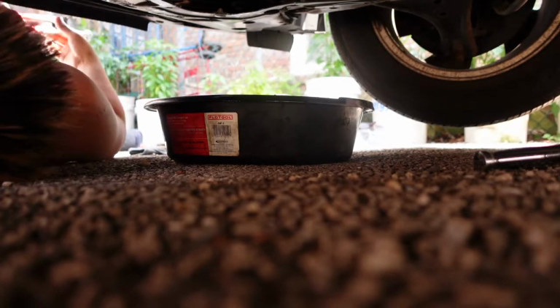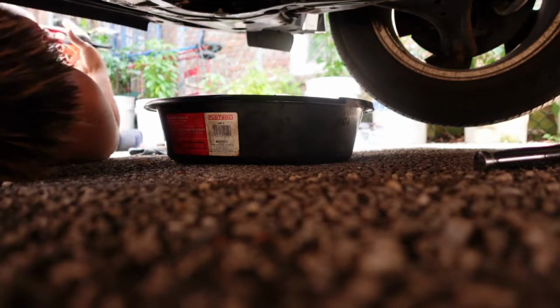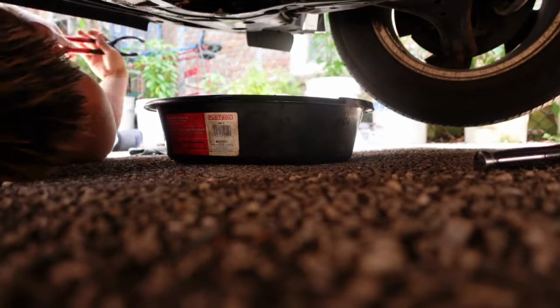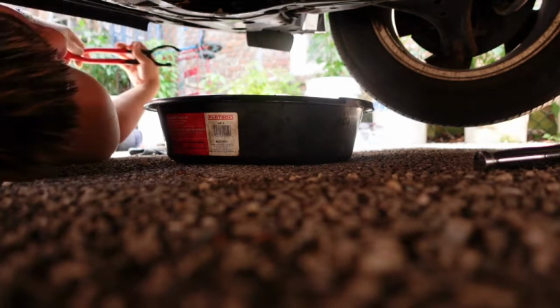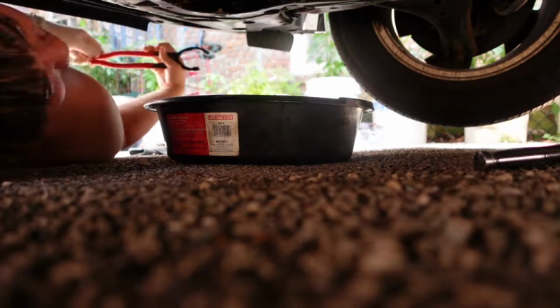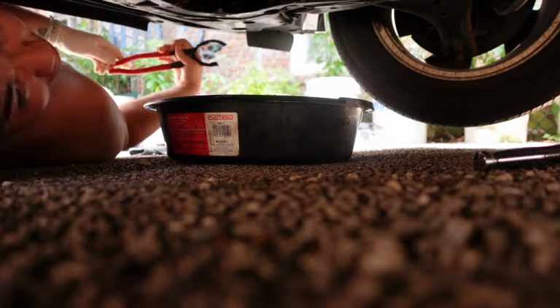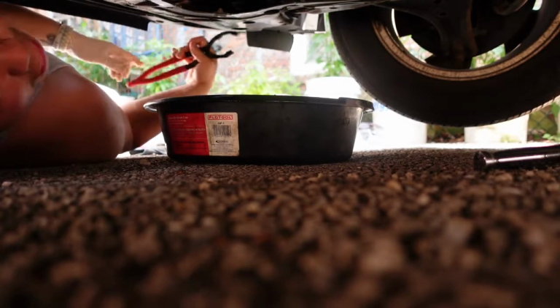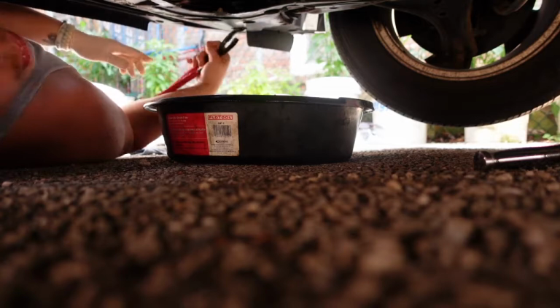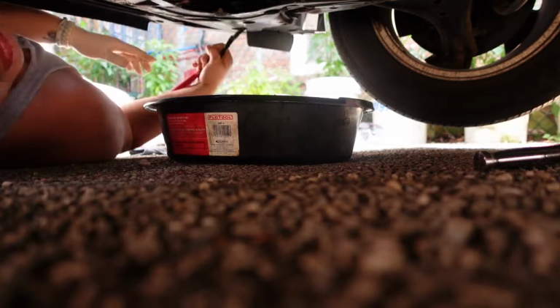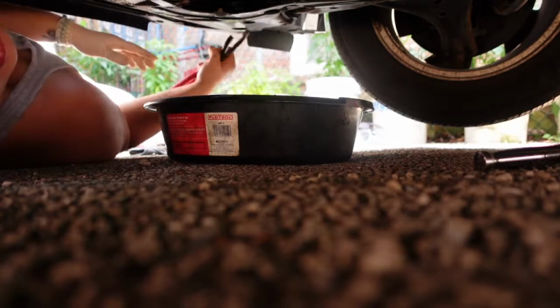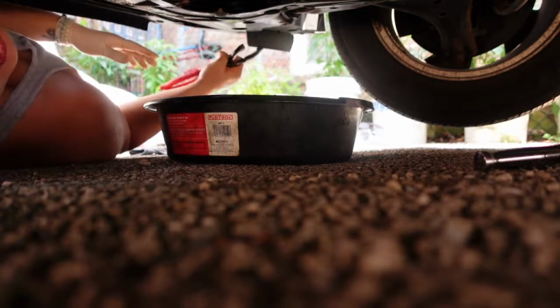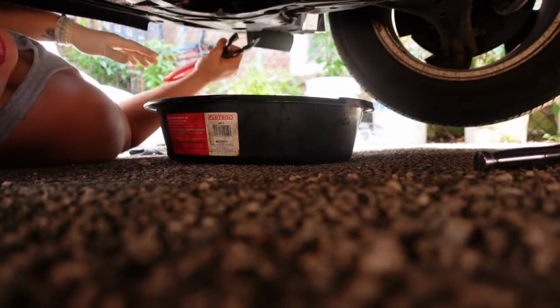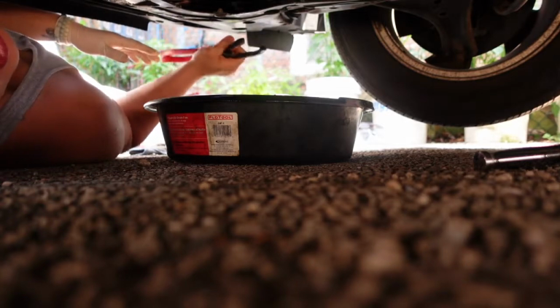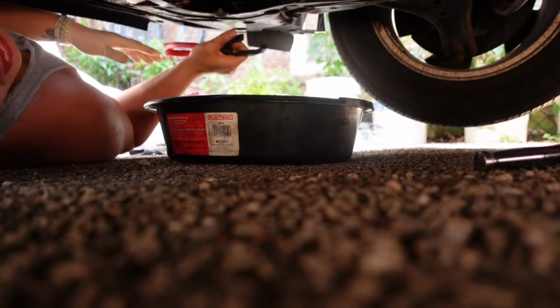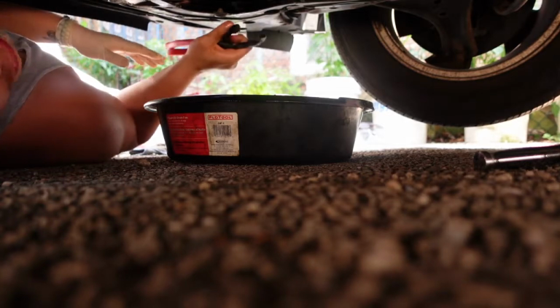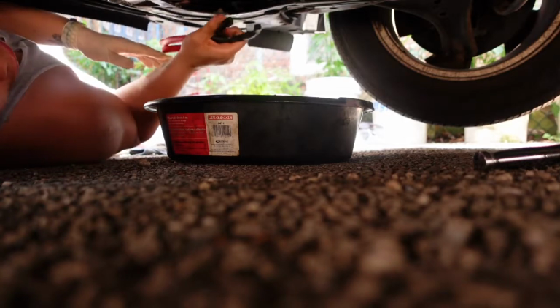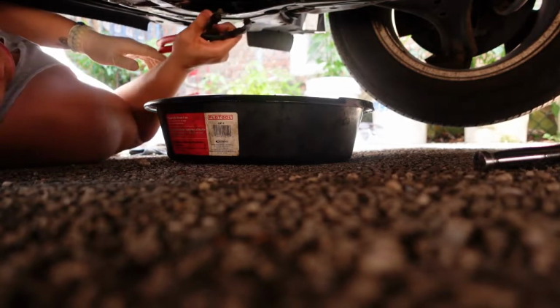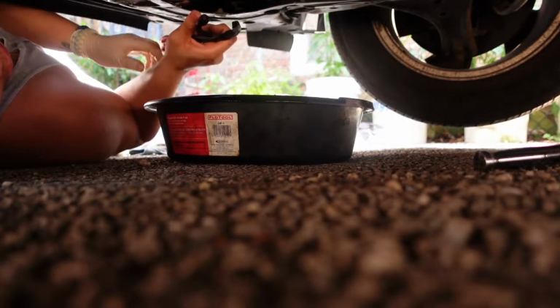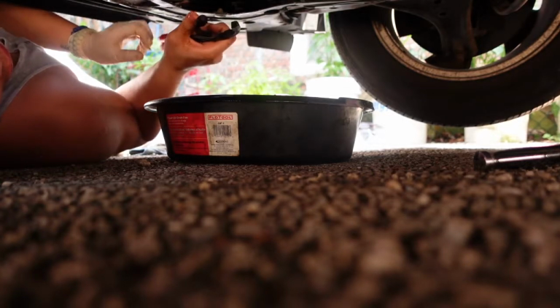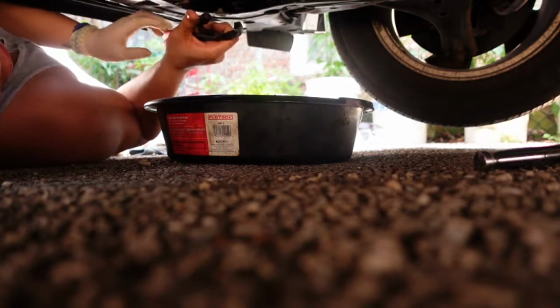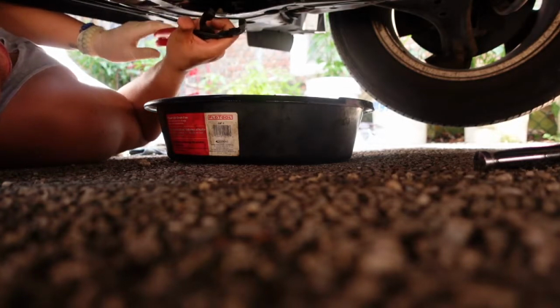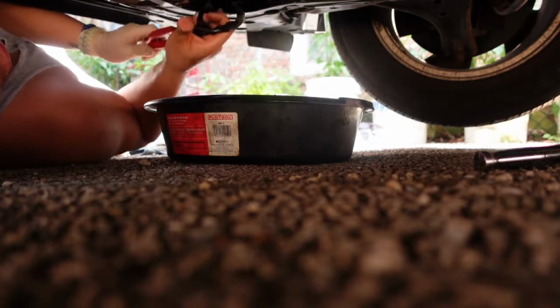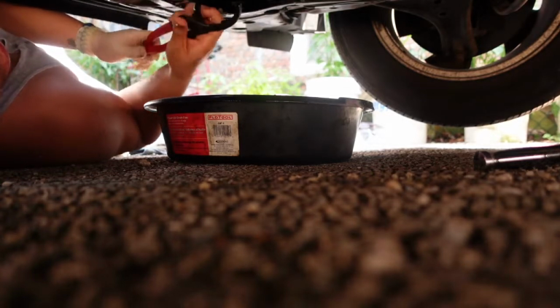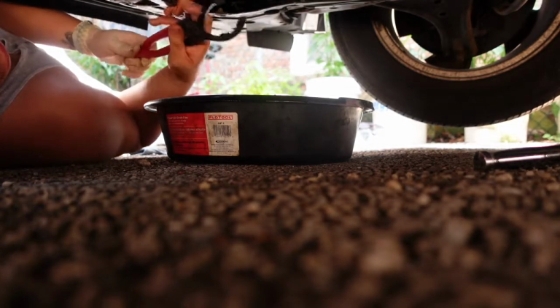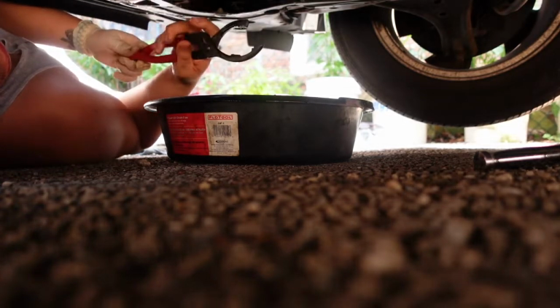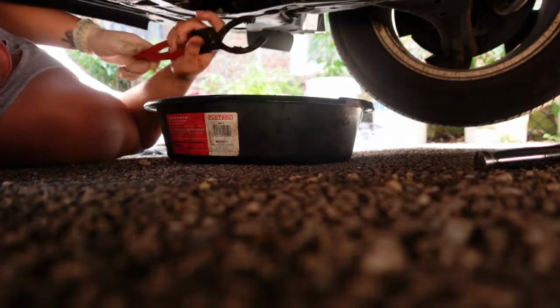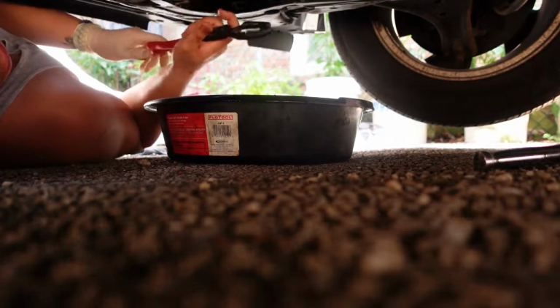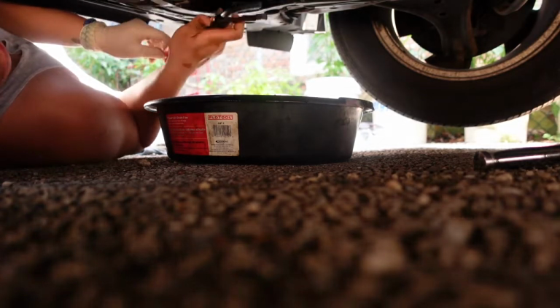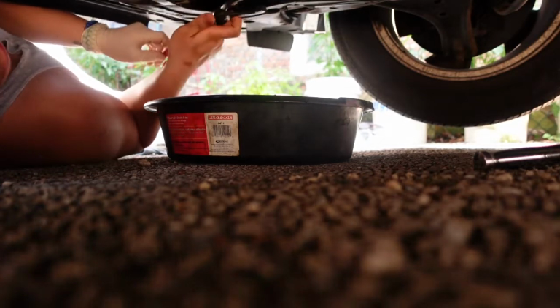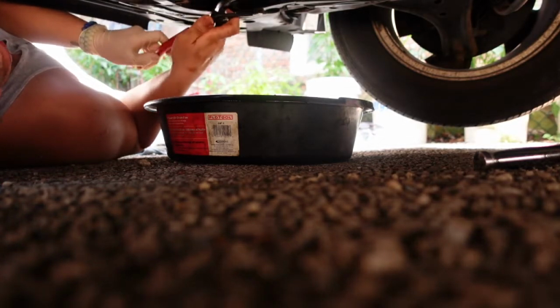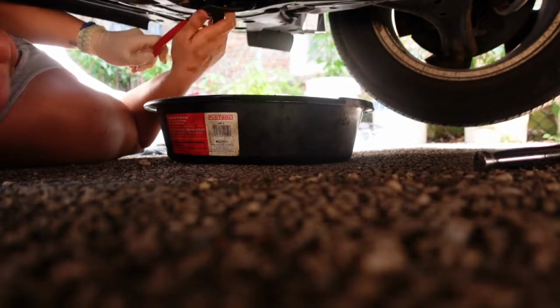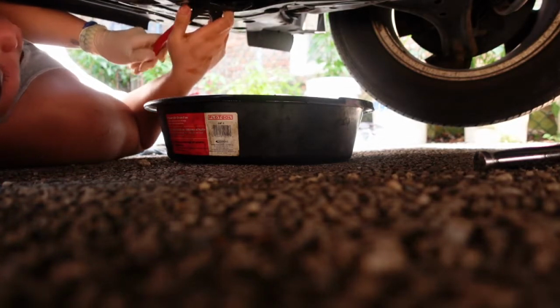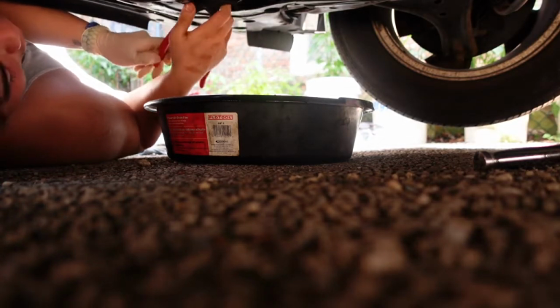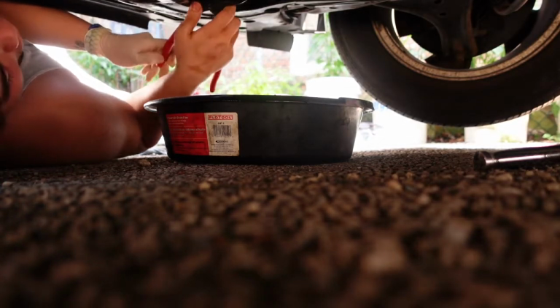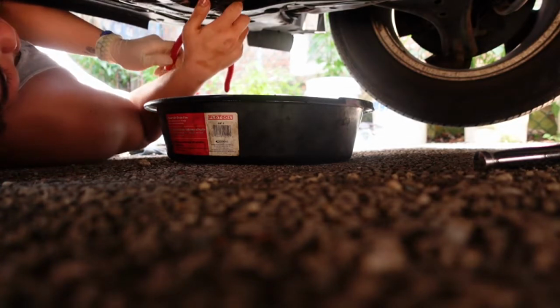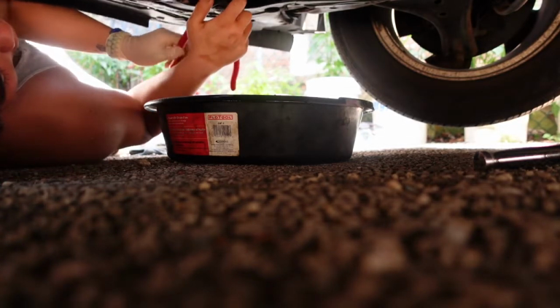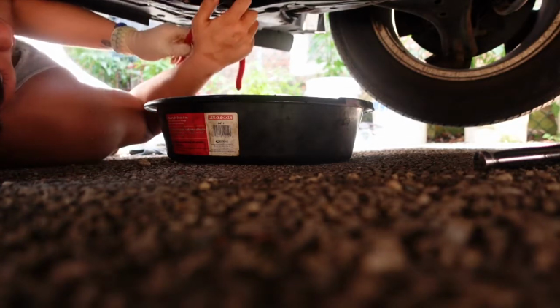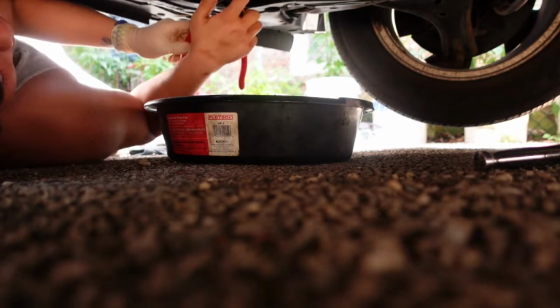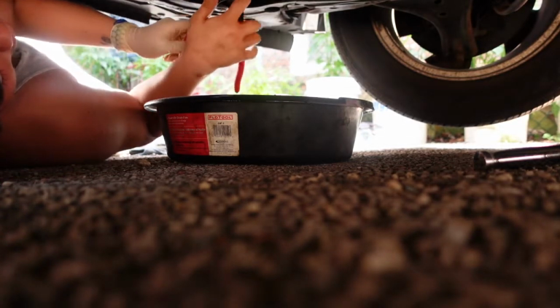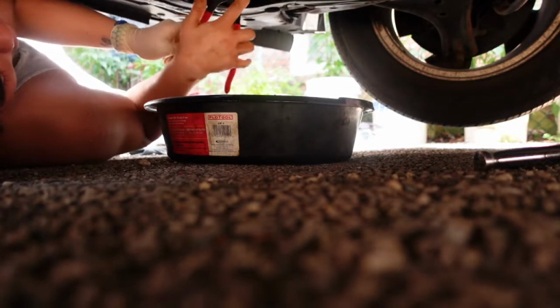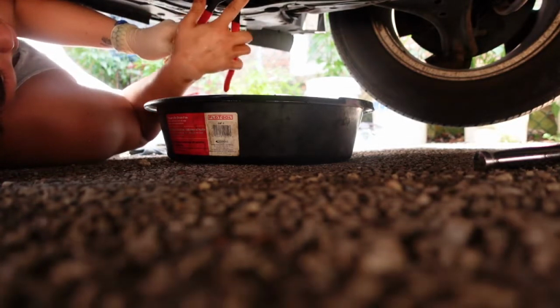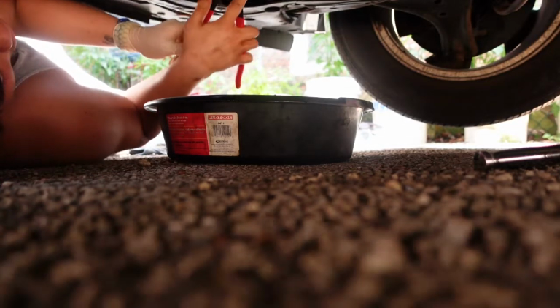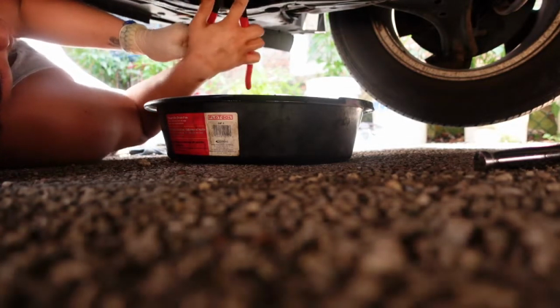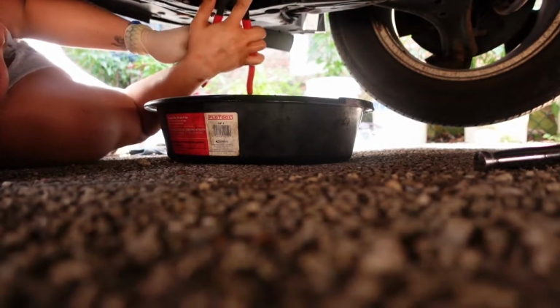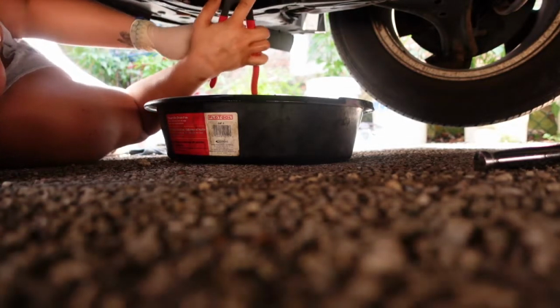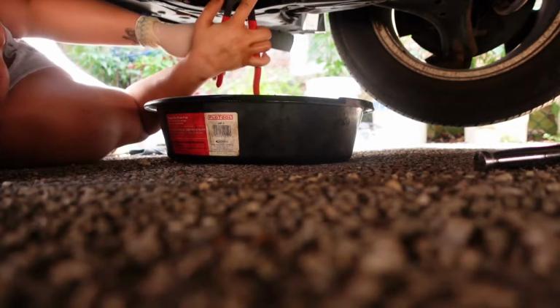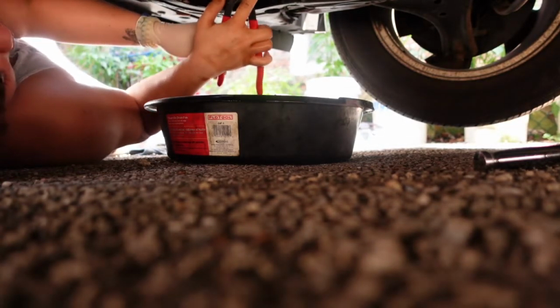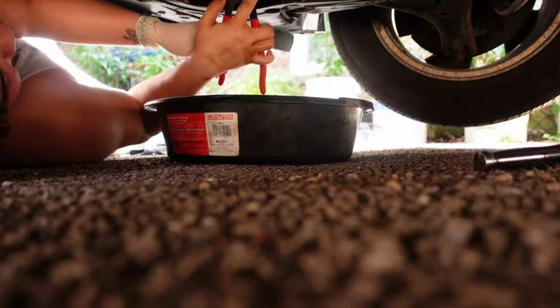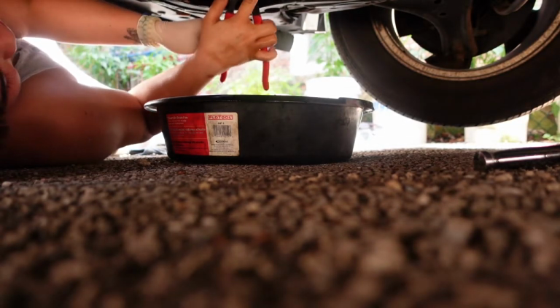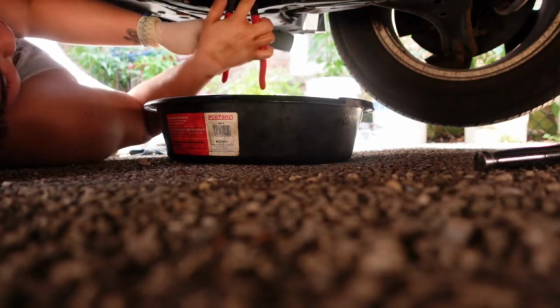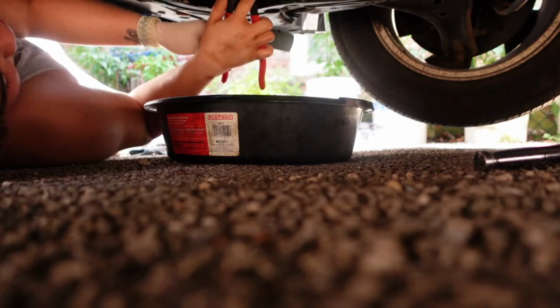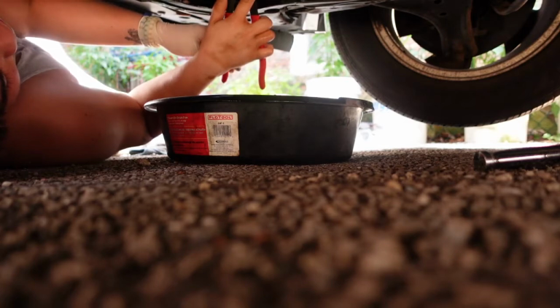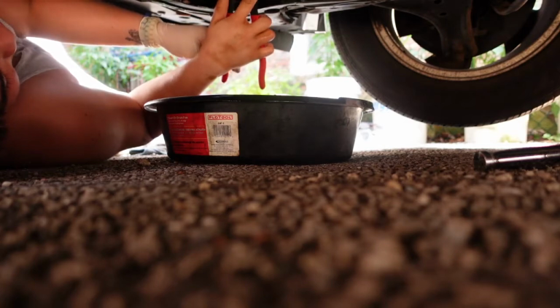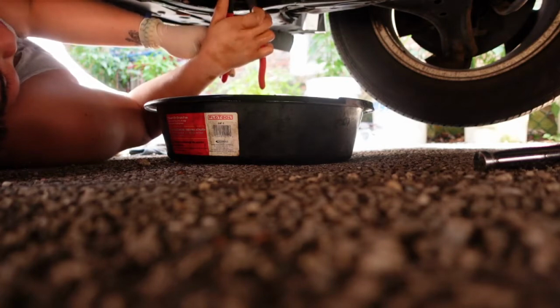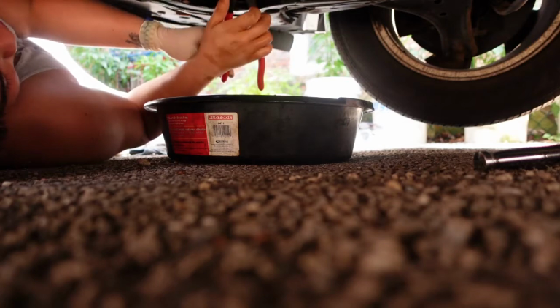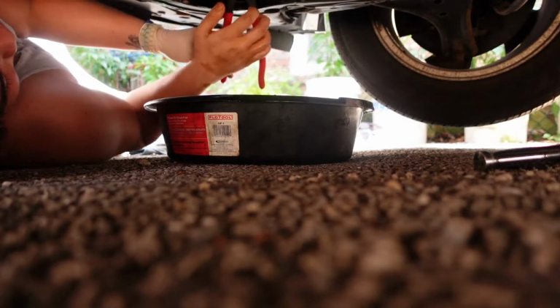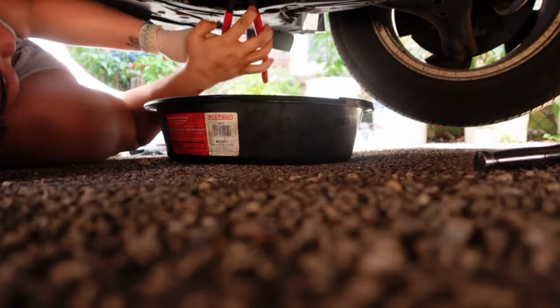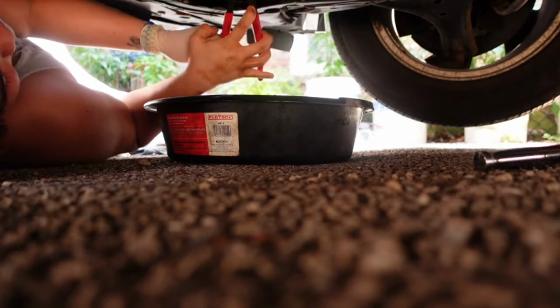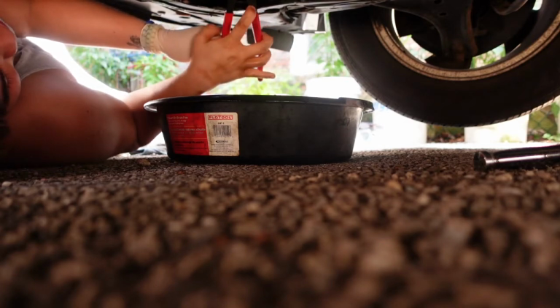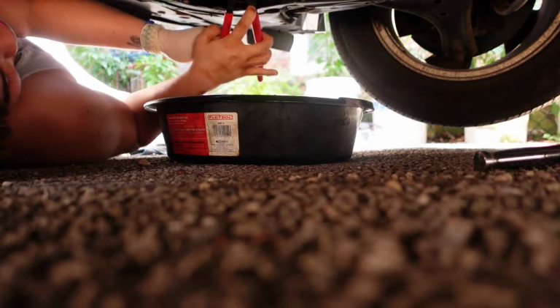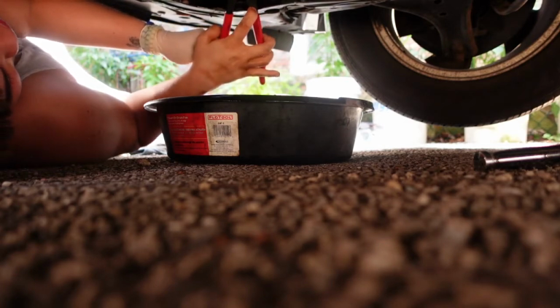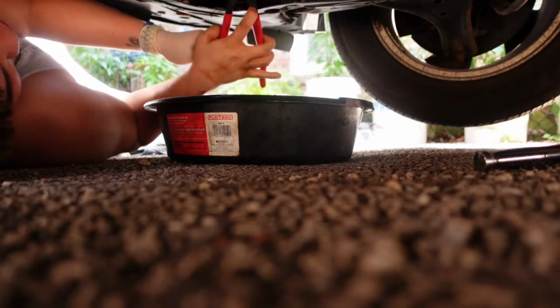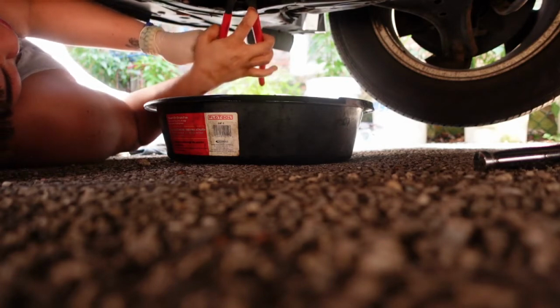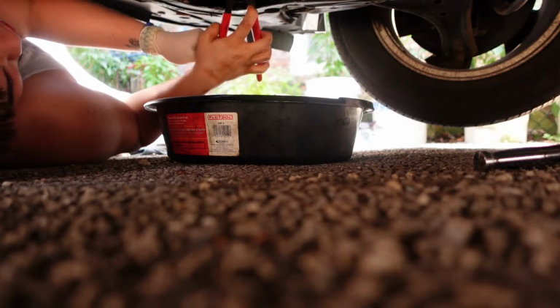Take your wrench or ratchet and tighten it up. Righty tighty, remember.